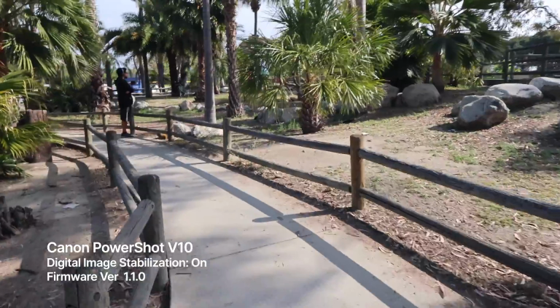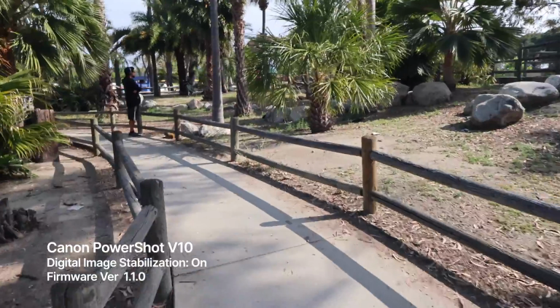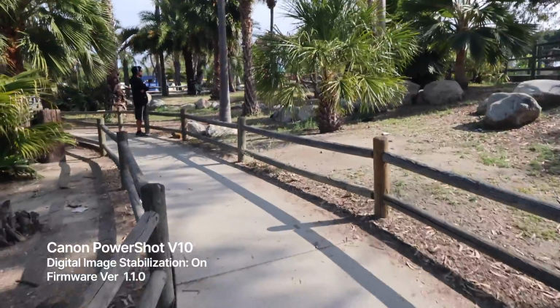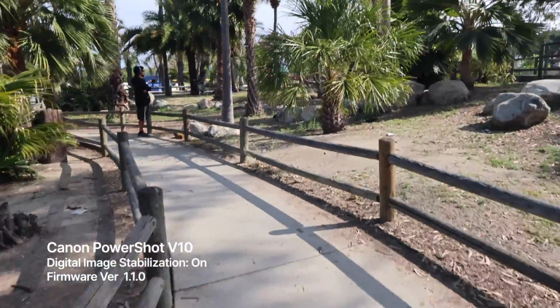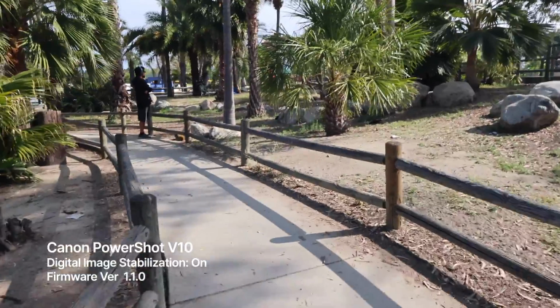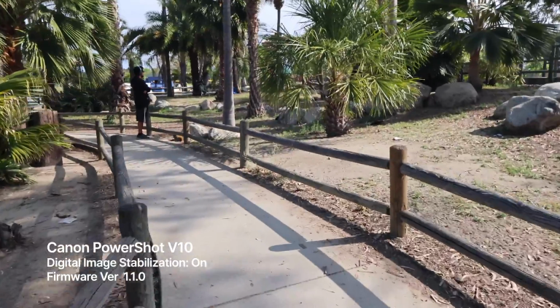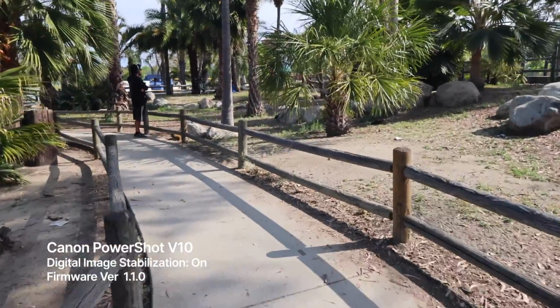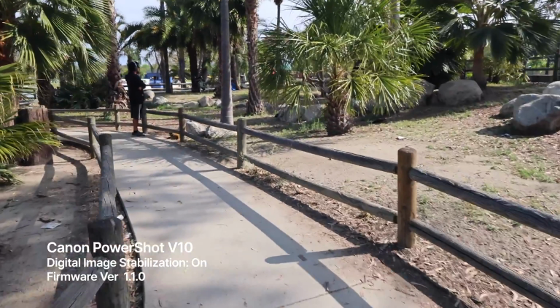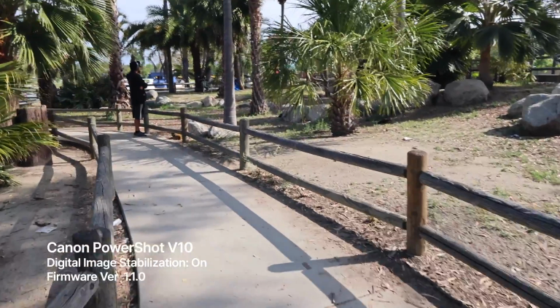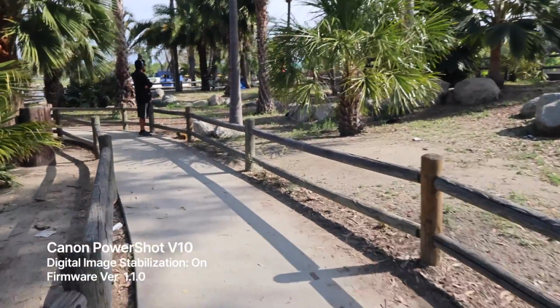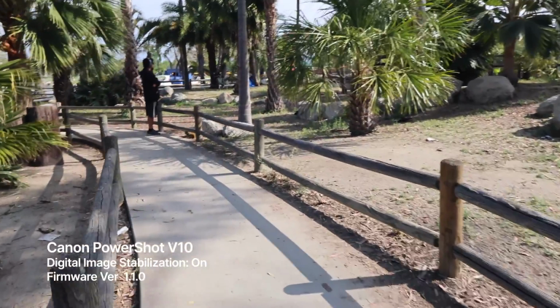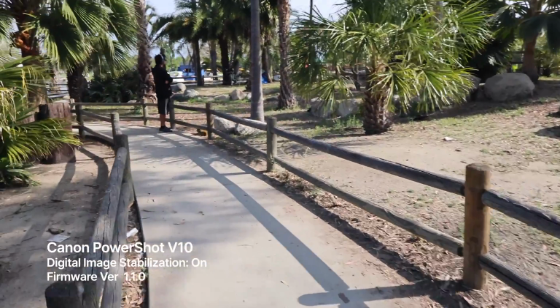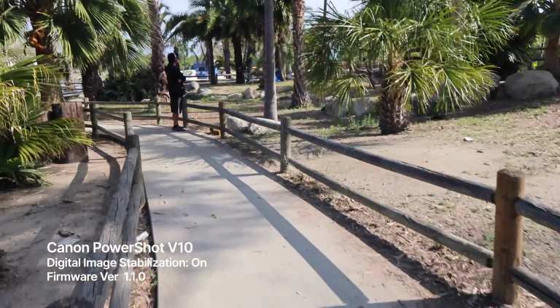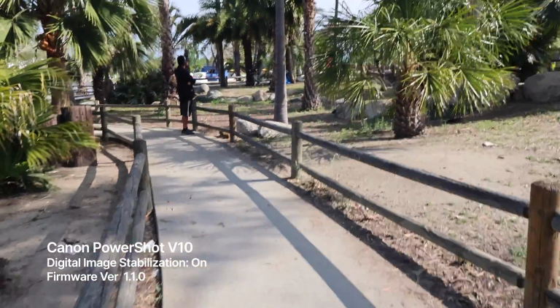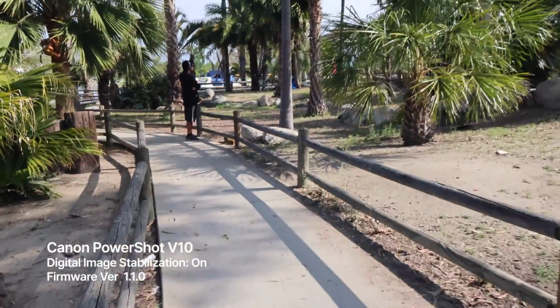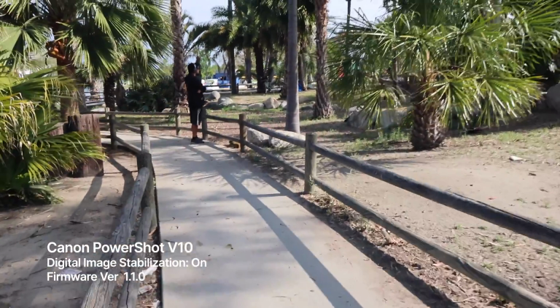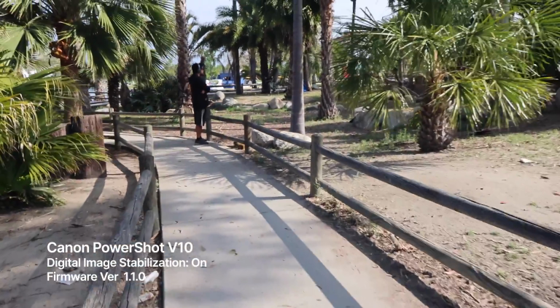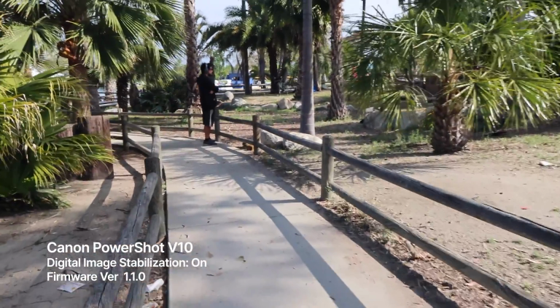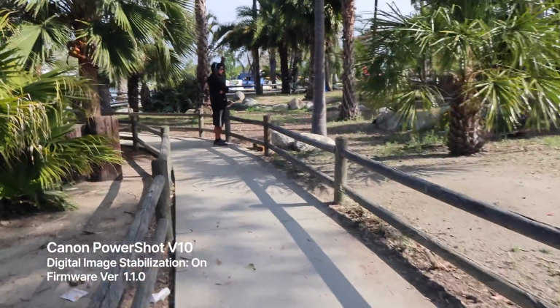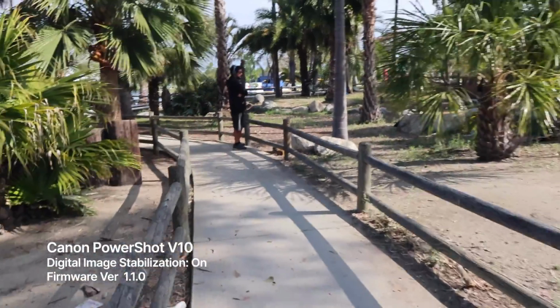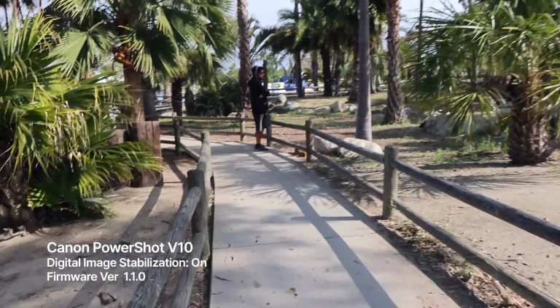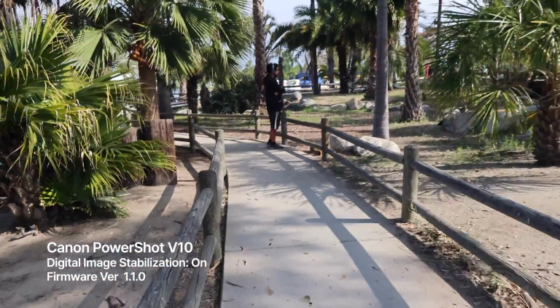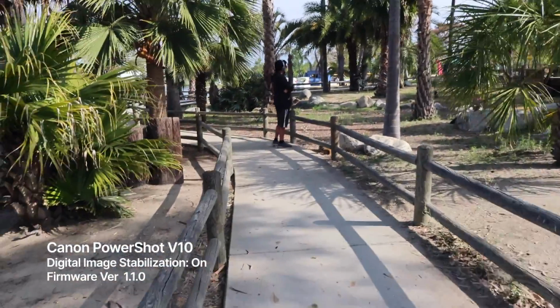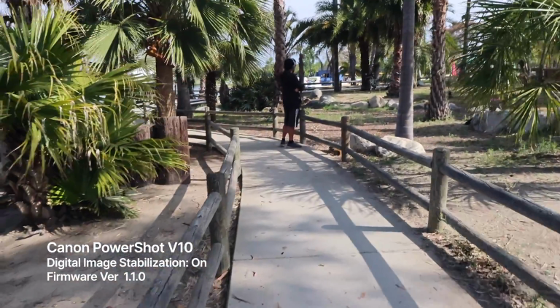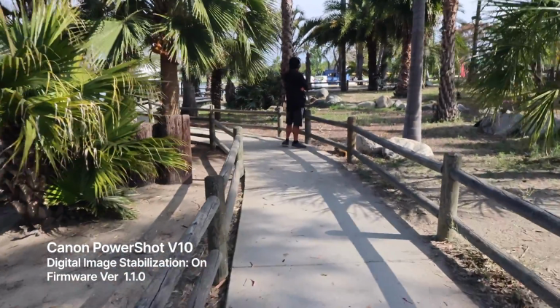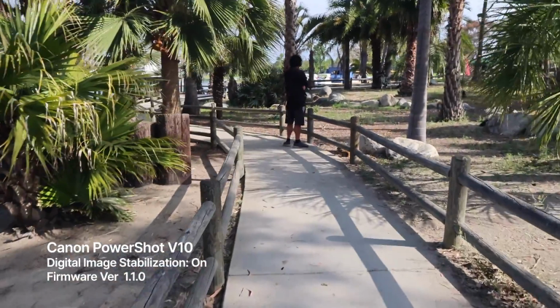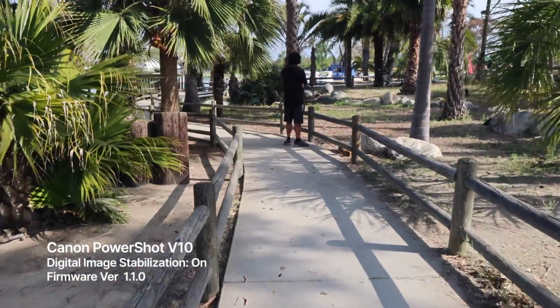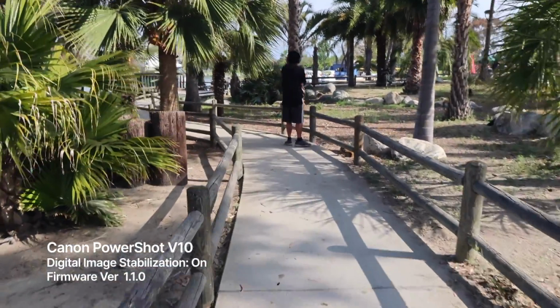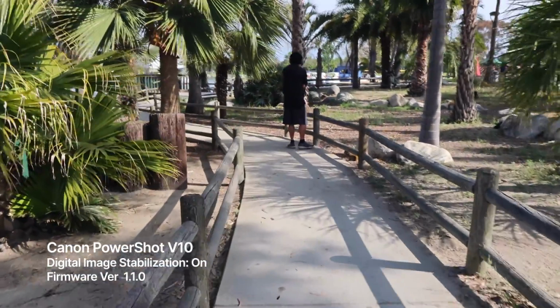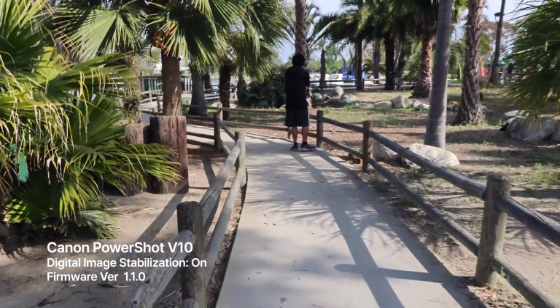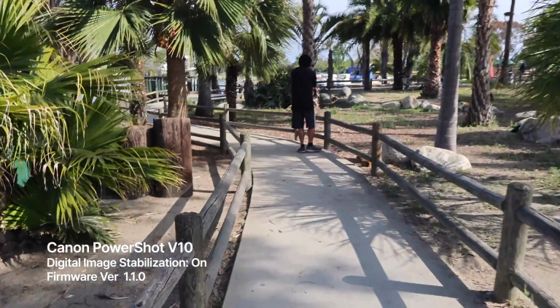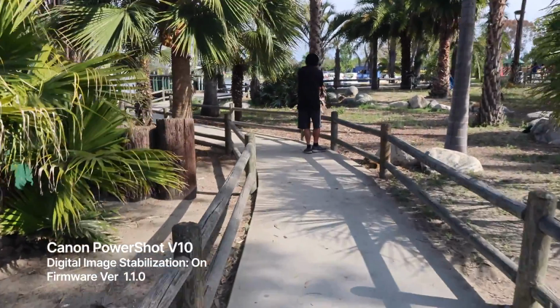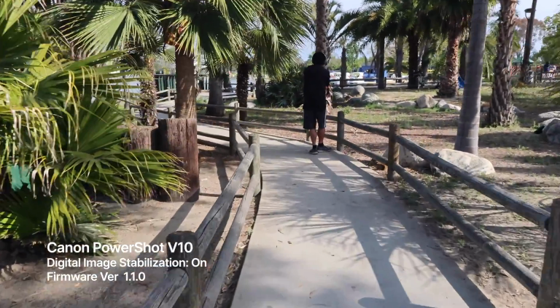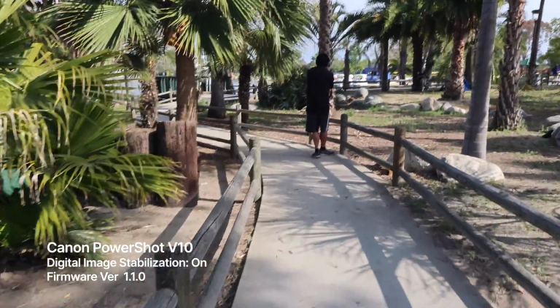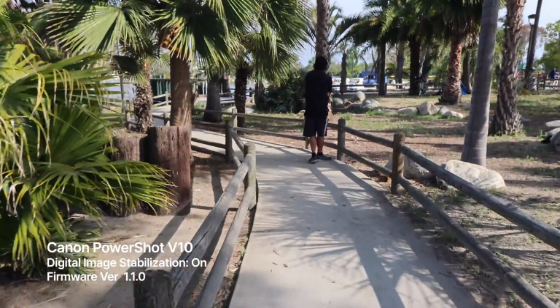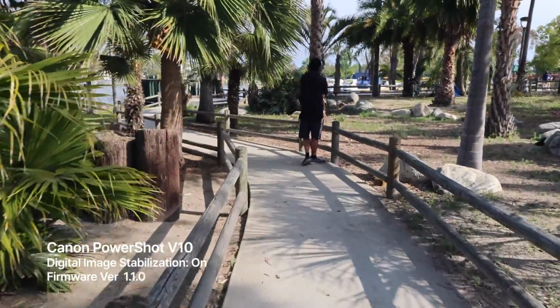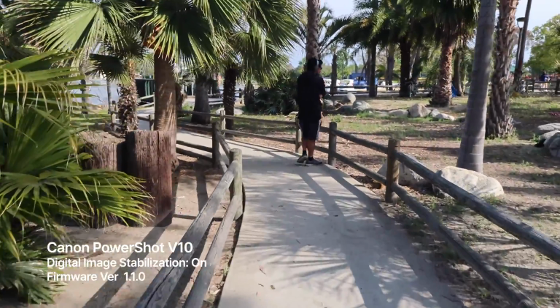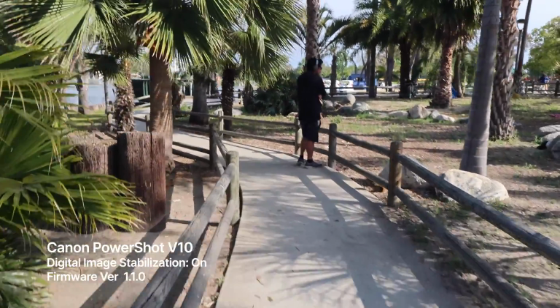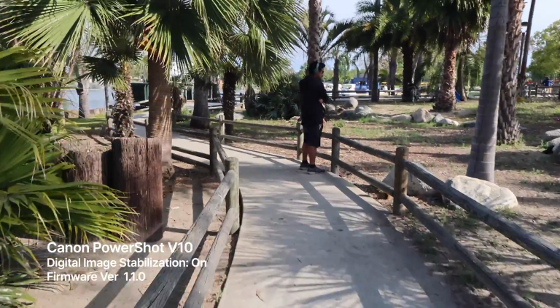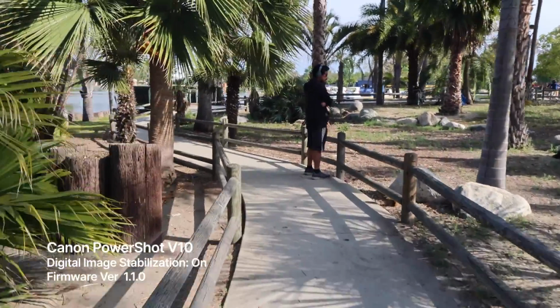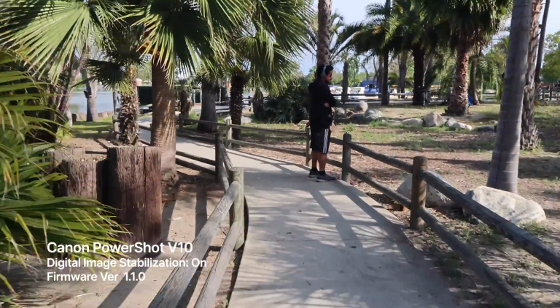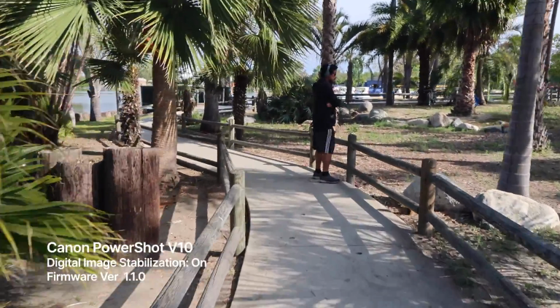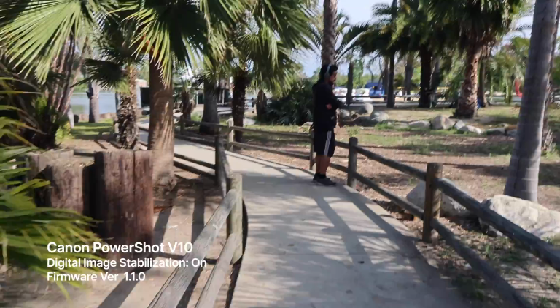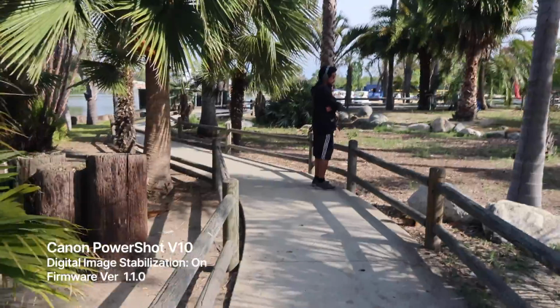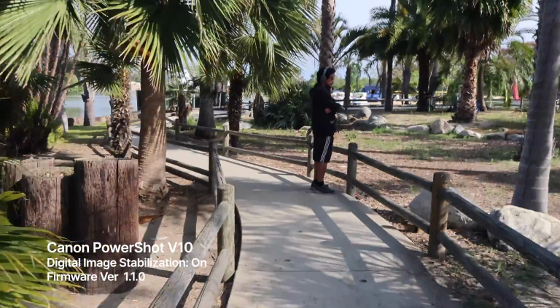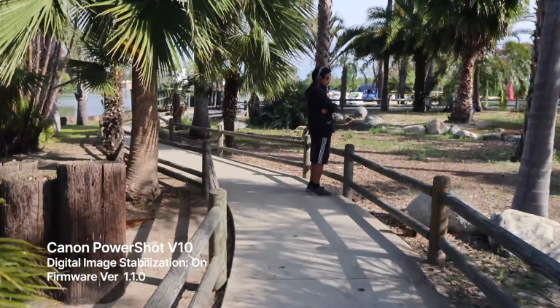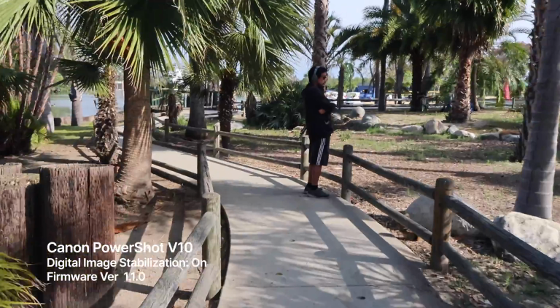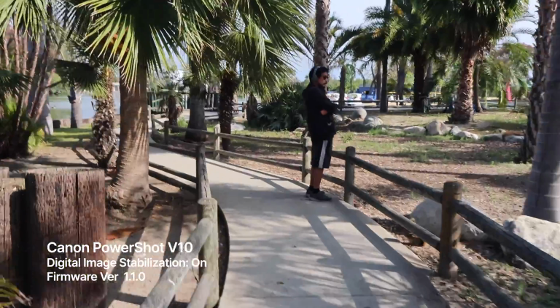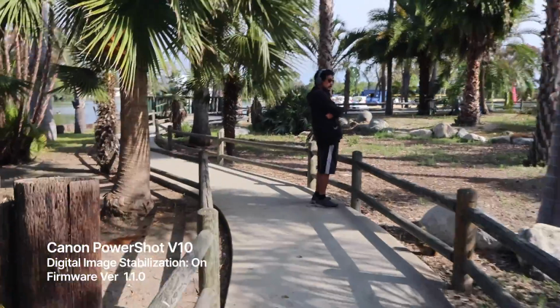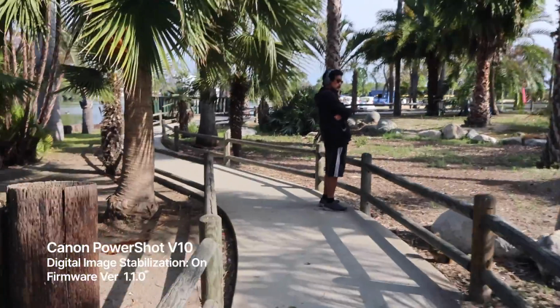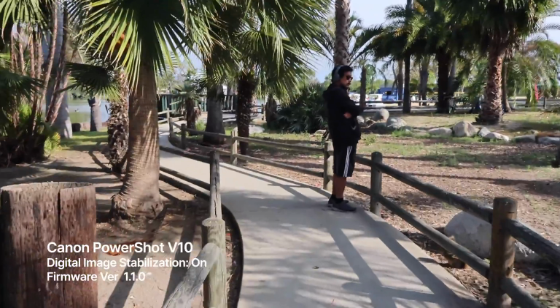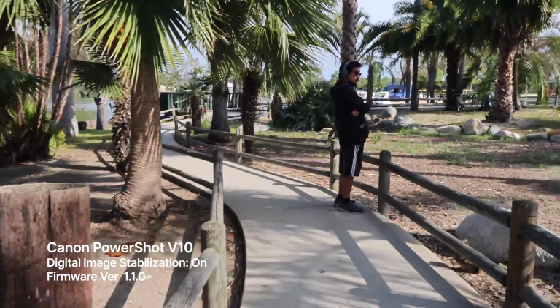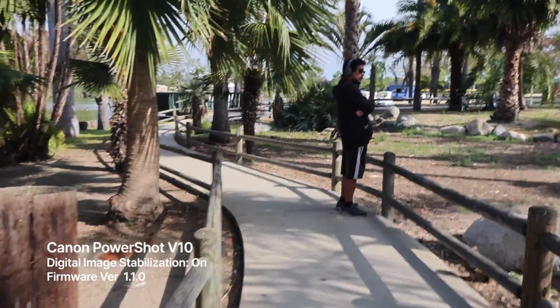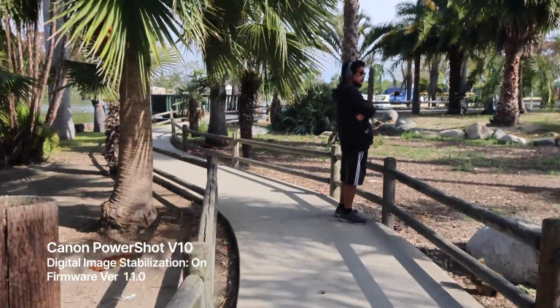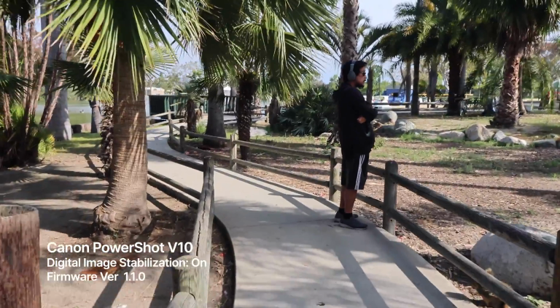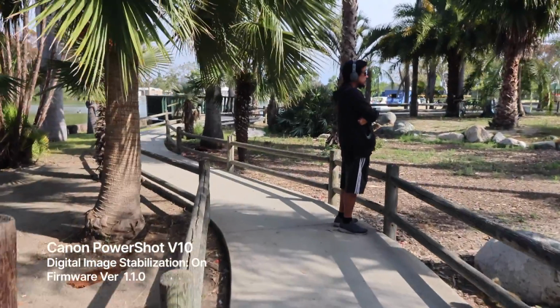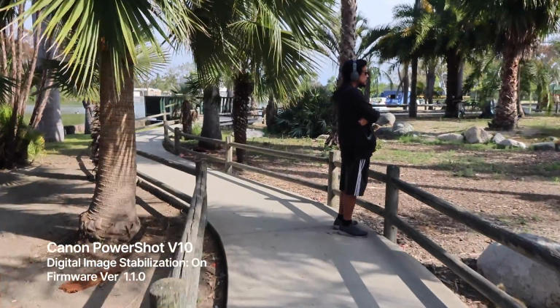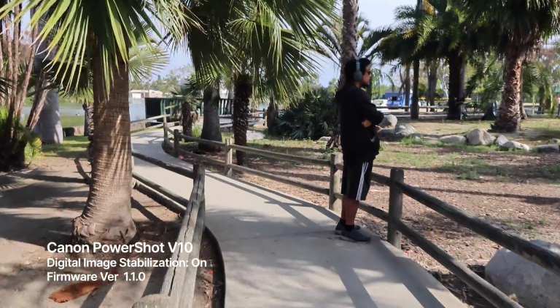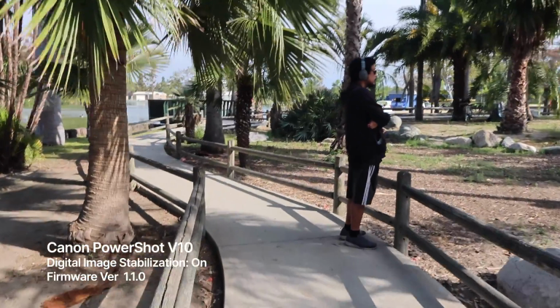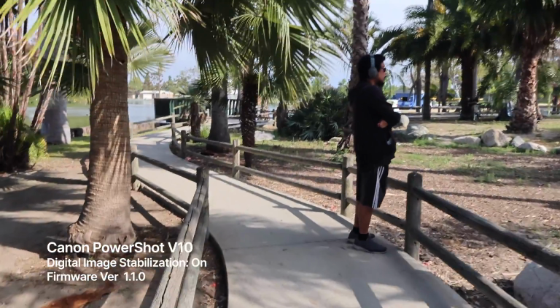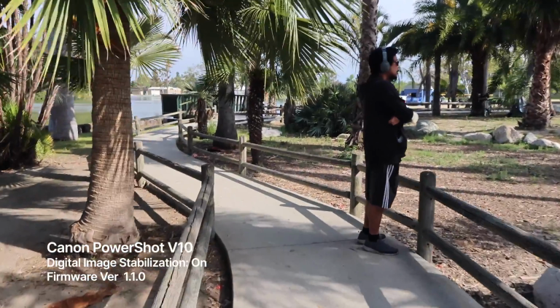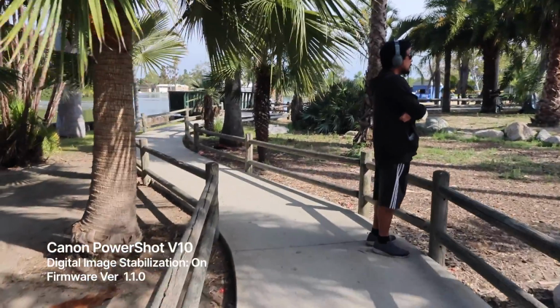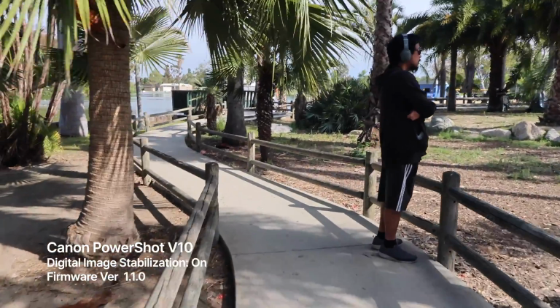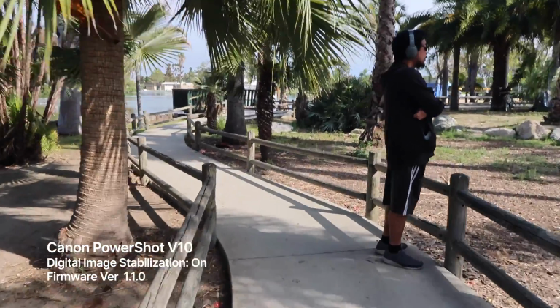By the way, so you know, I'll be walking the exact same route for the updated version 1.2.0.